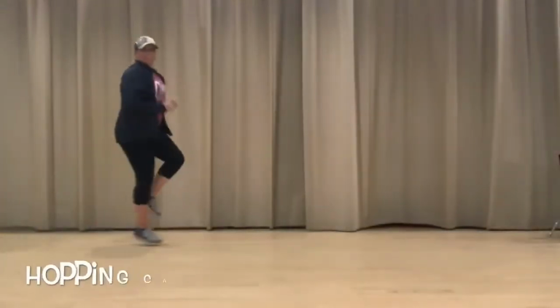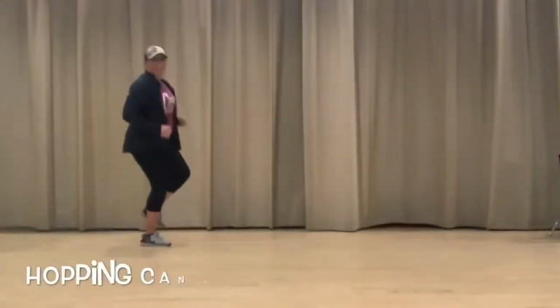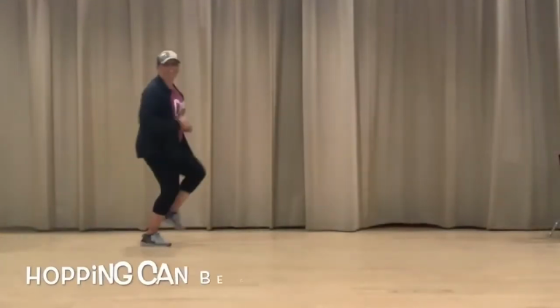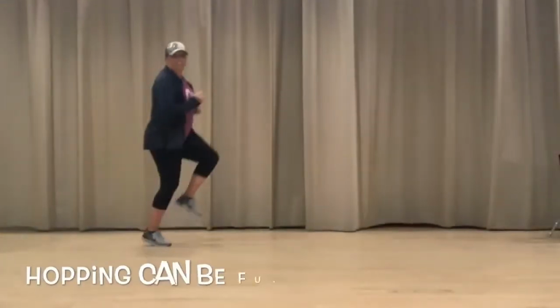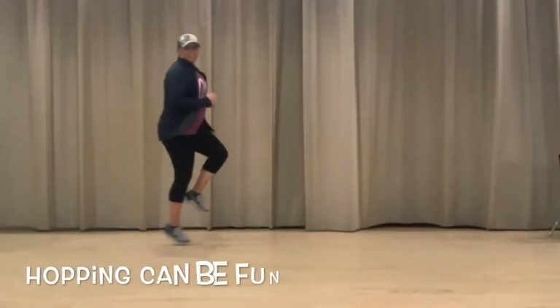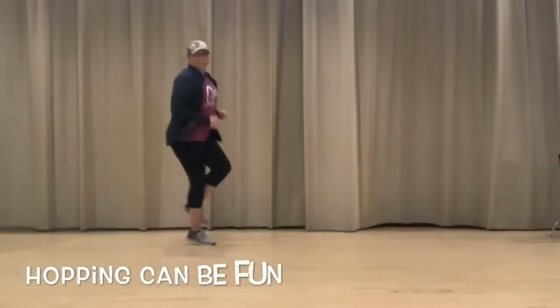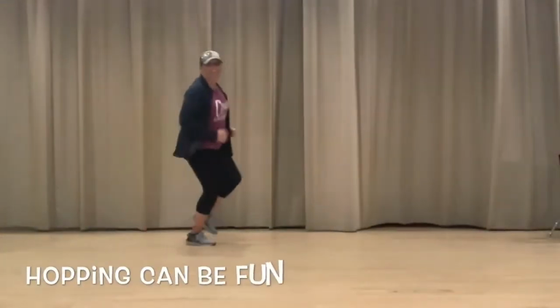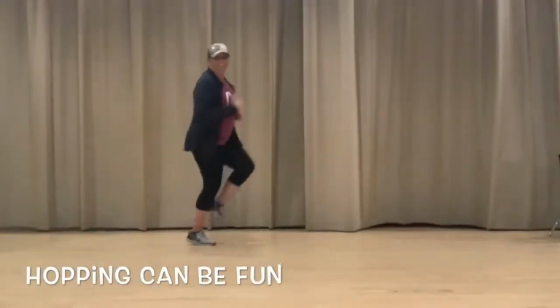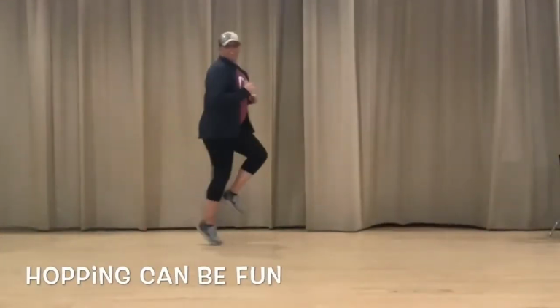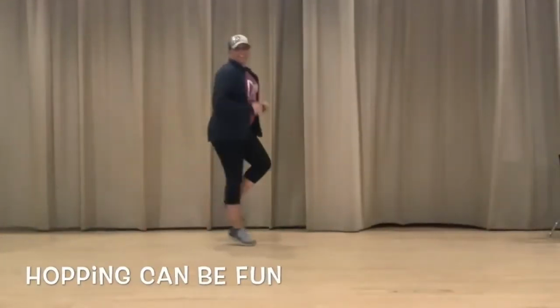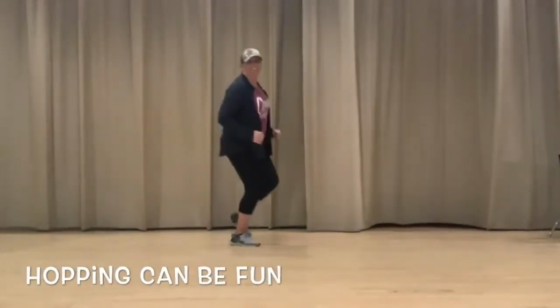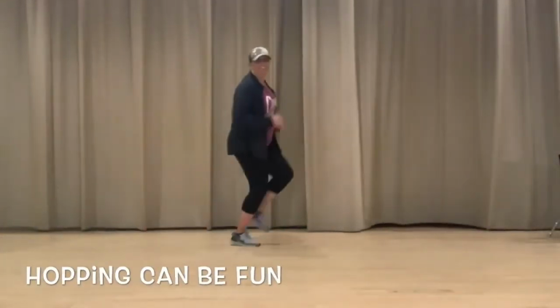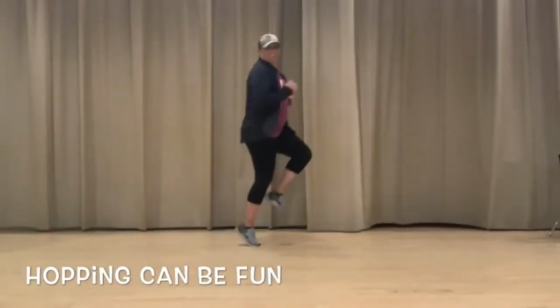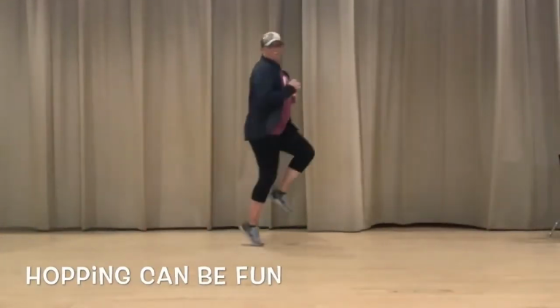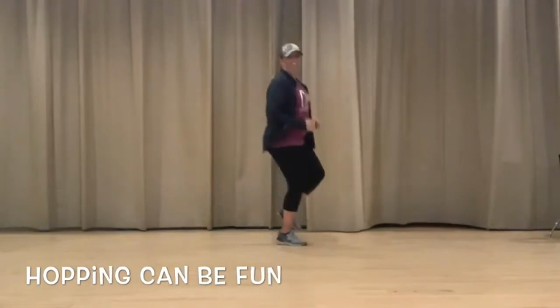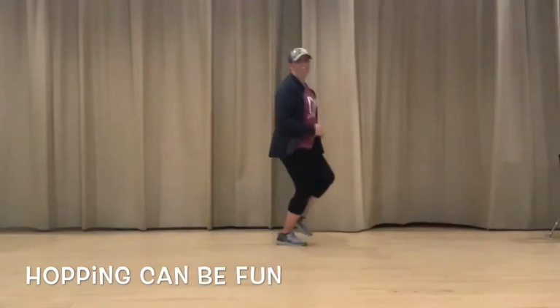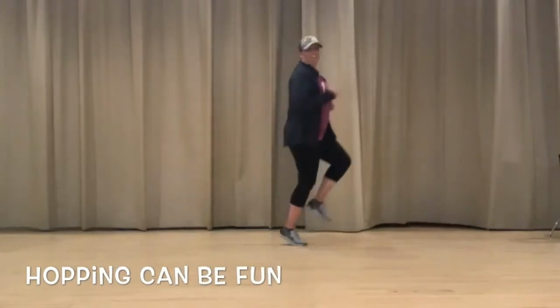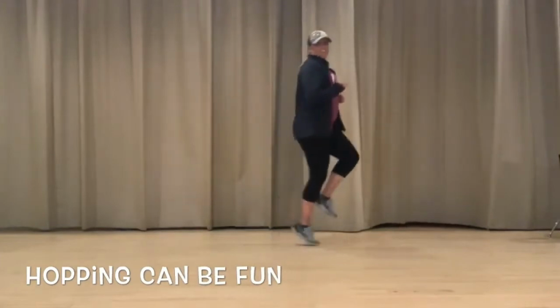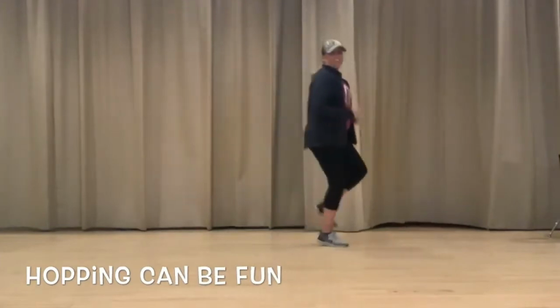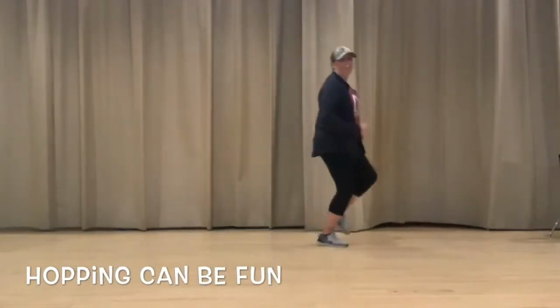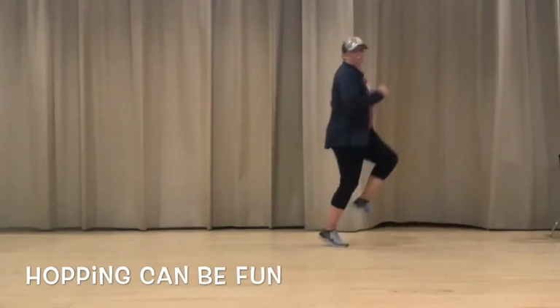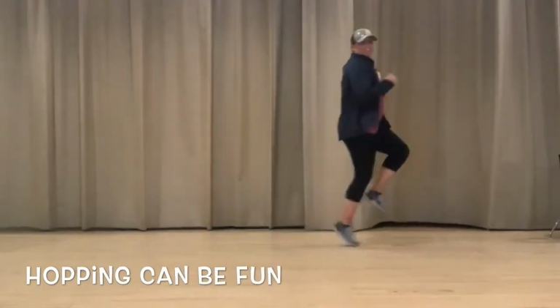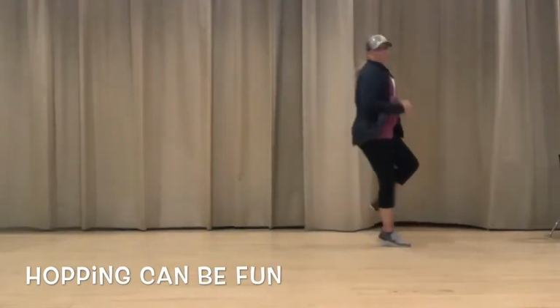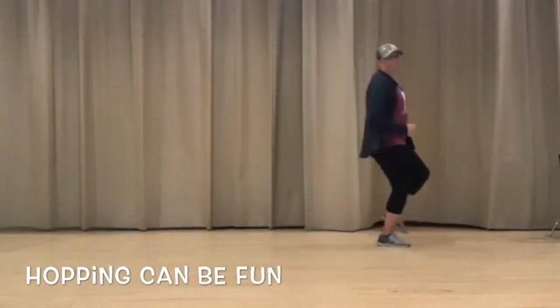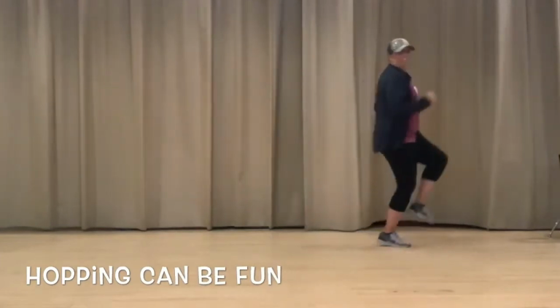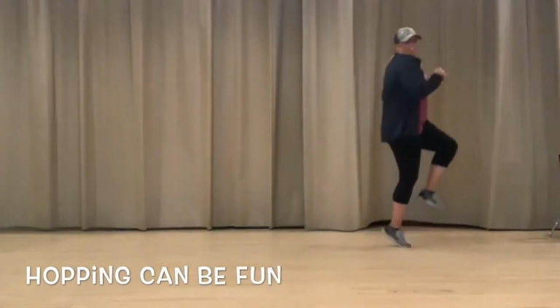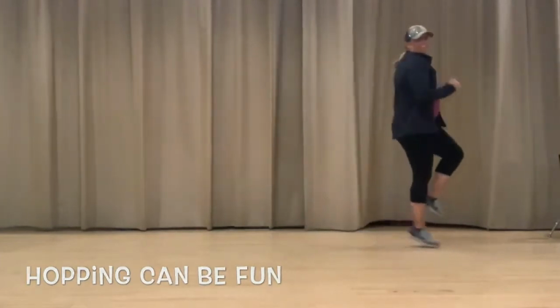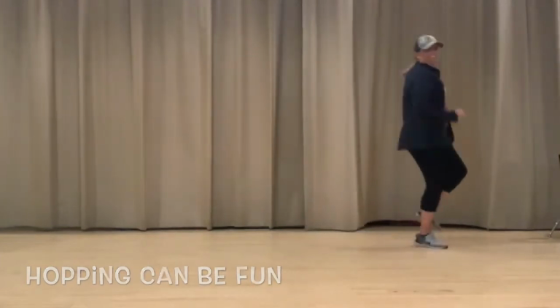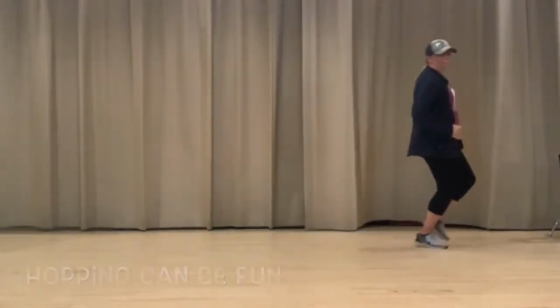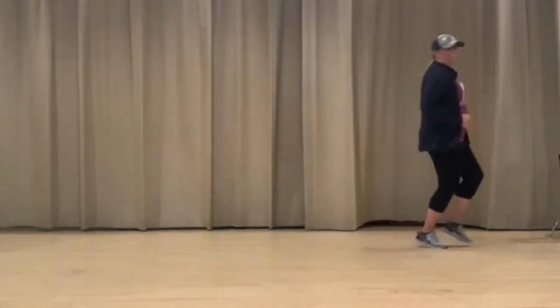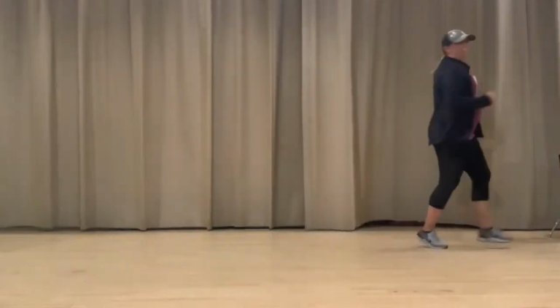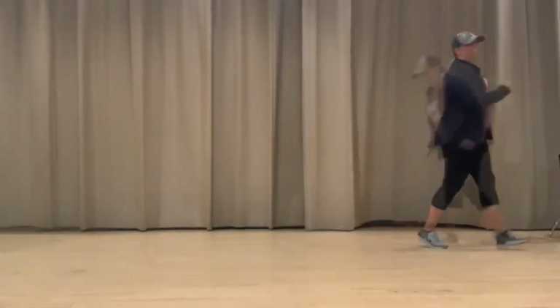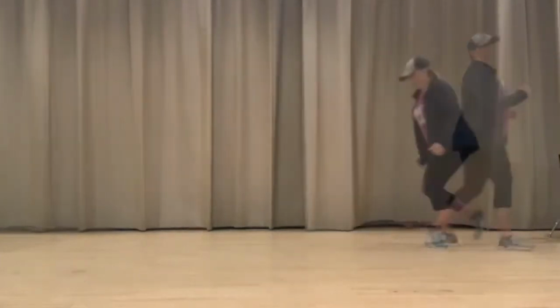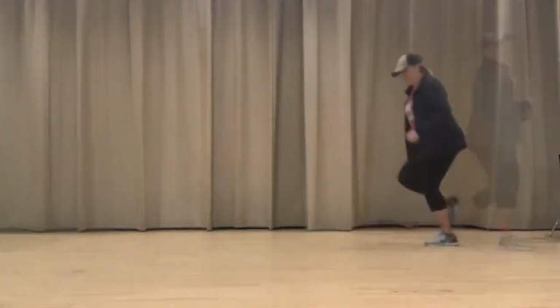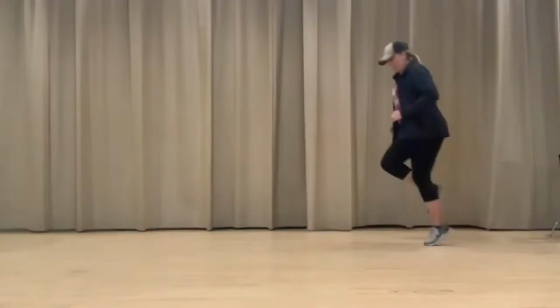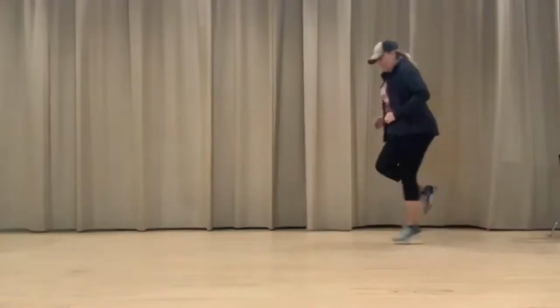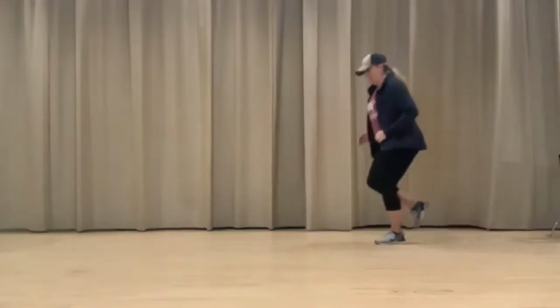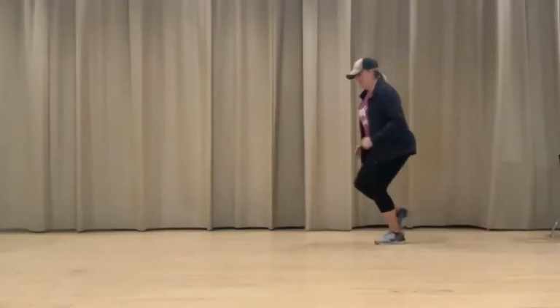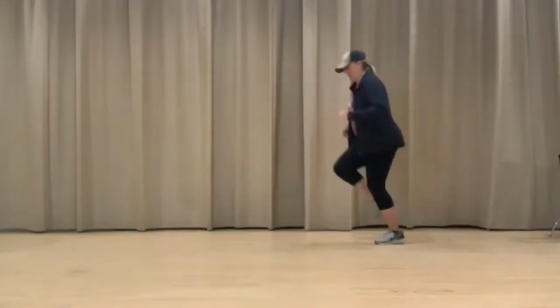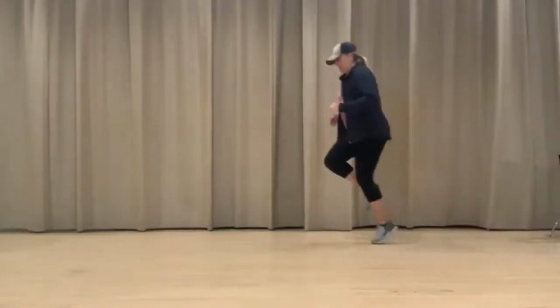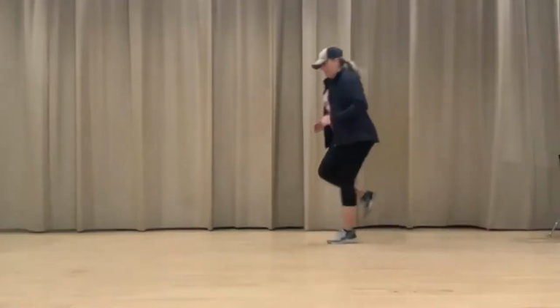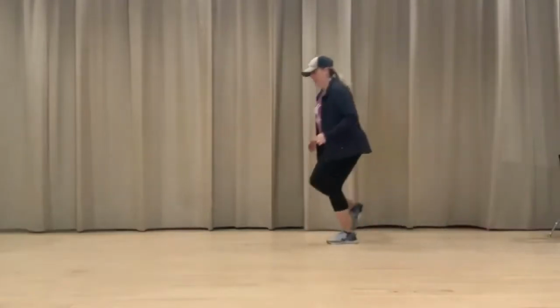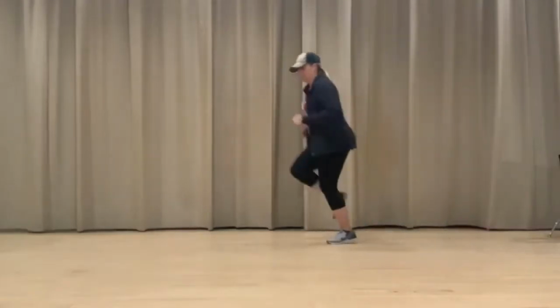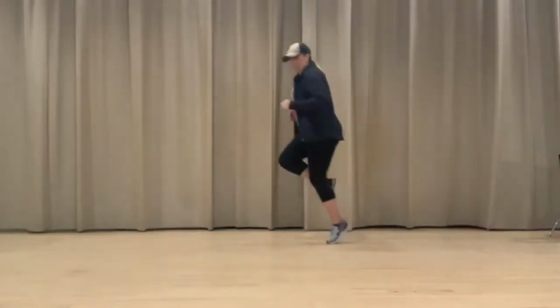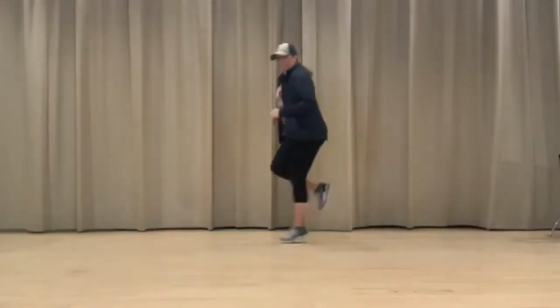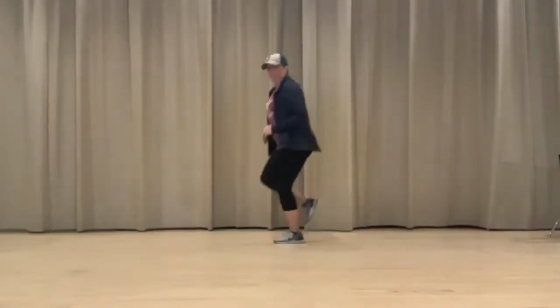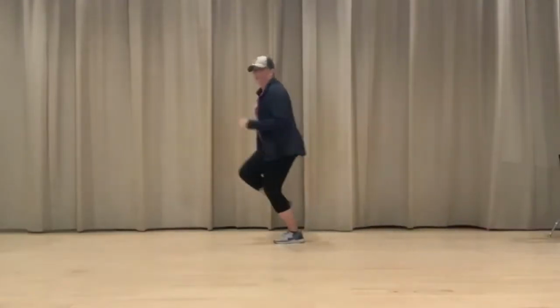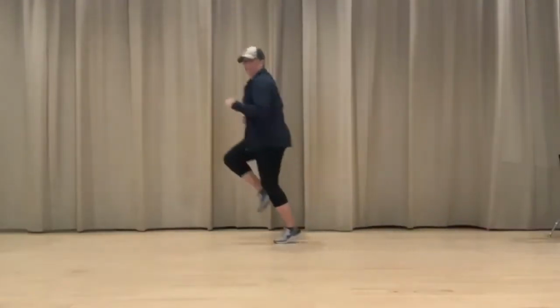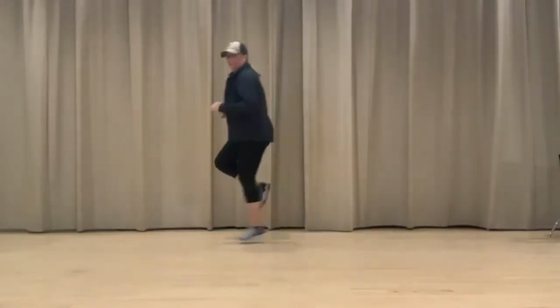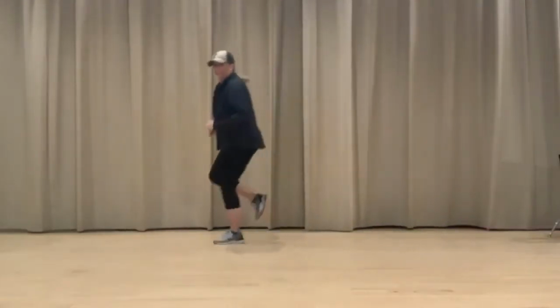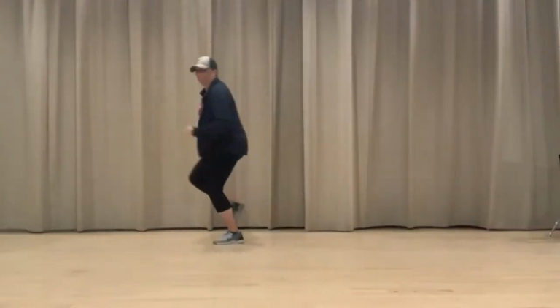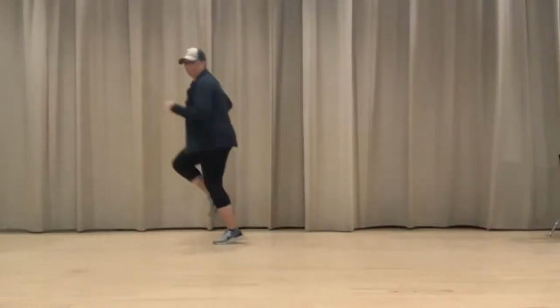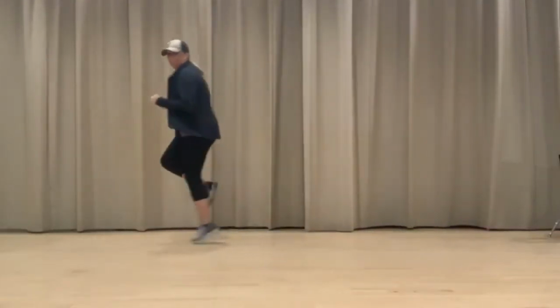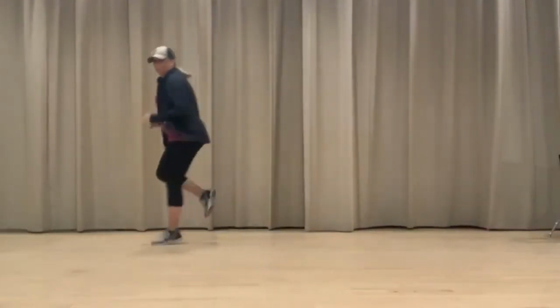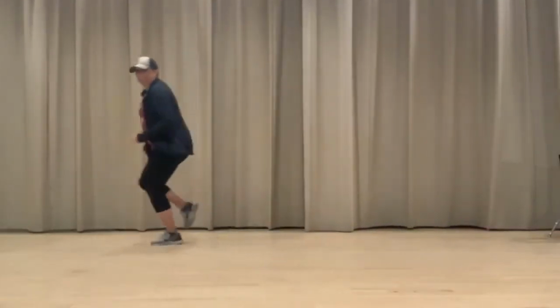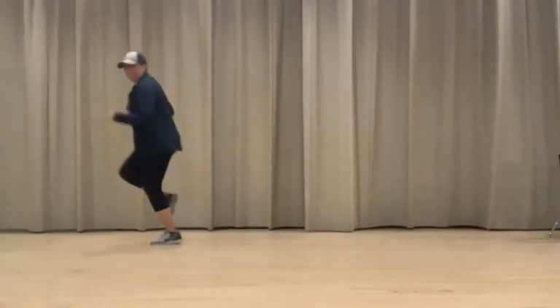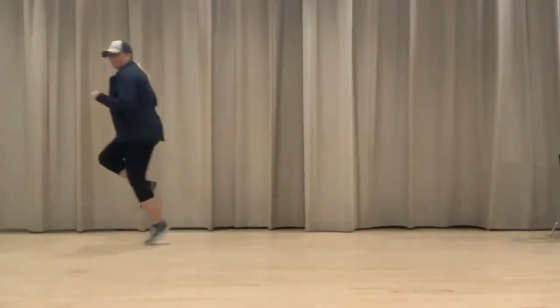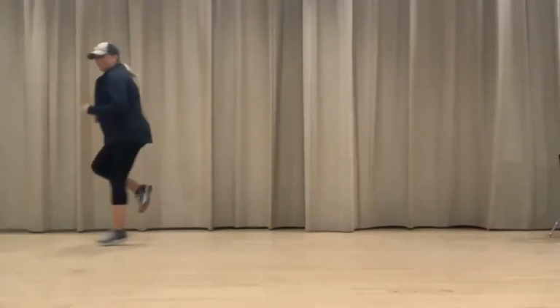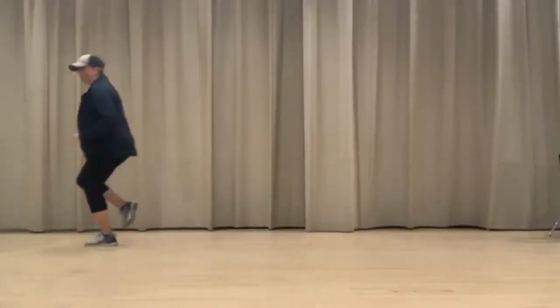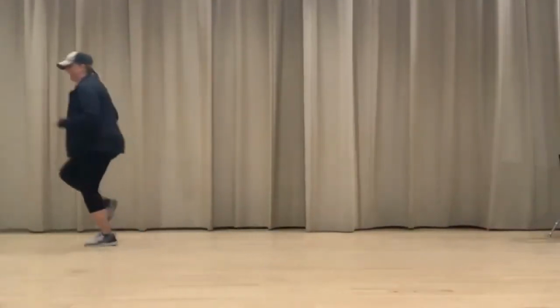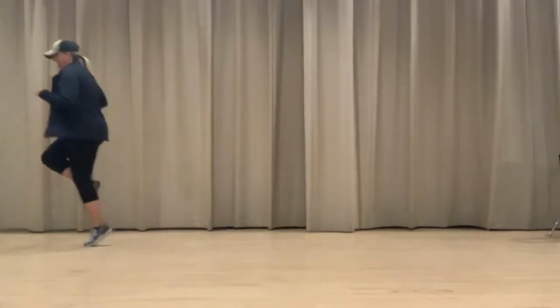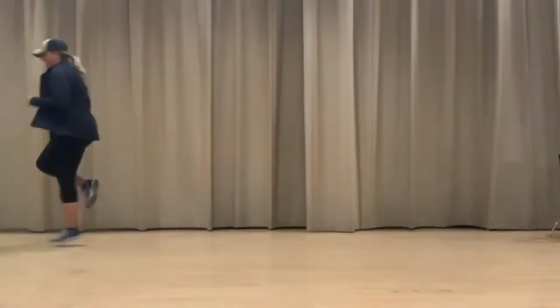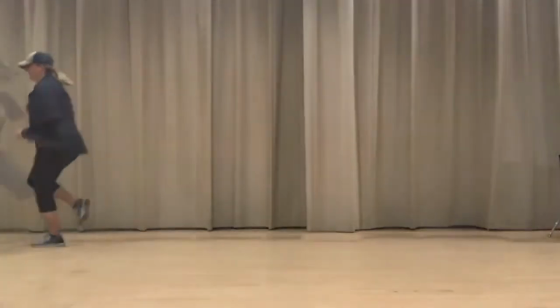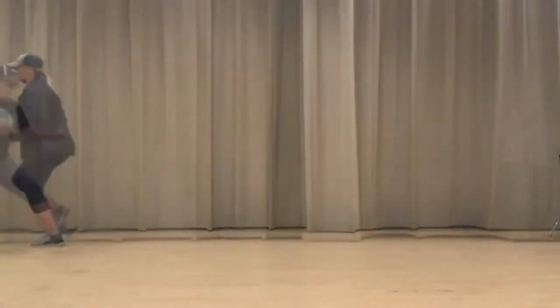Now let's try hopping. We want to hop on one foot. When you get tired, switch to the other foot.